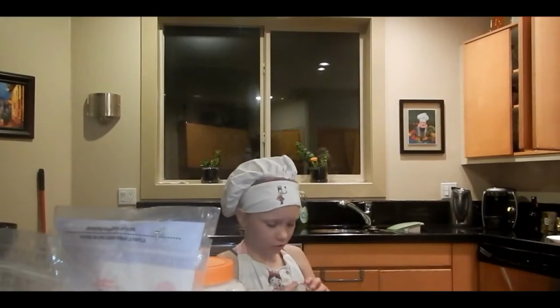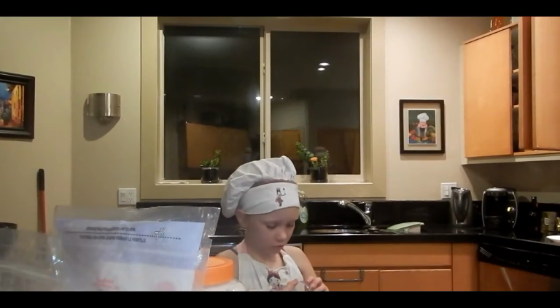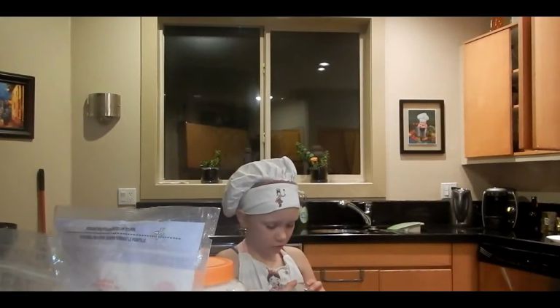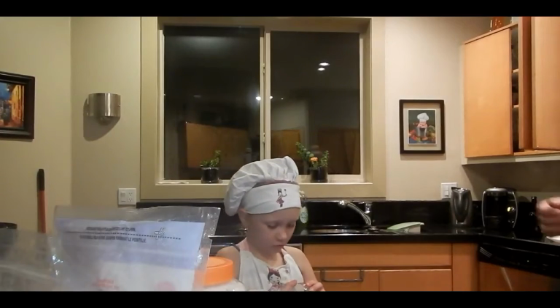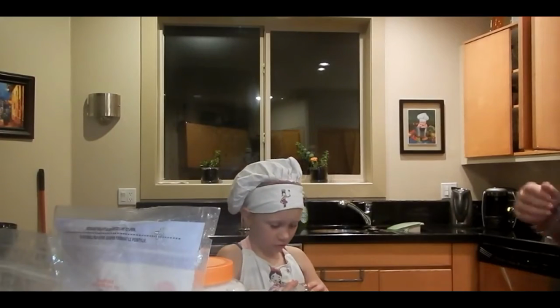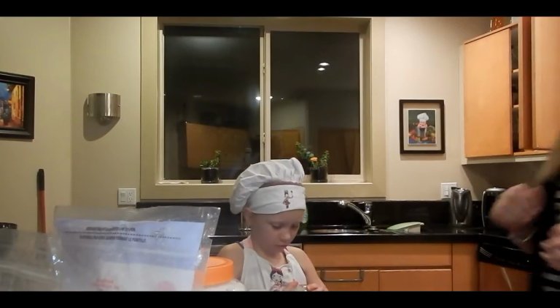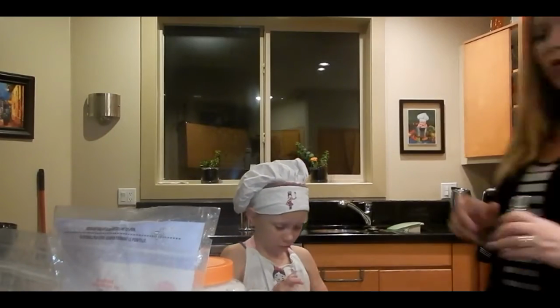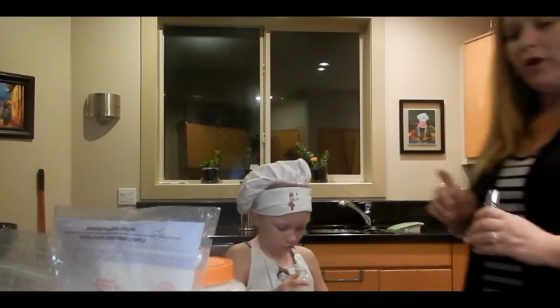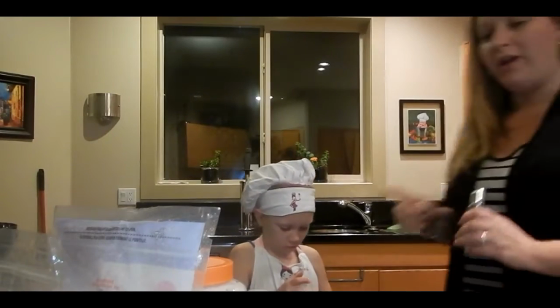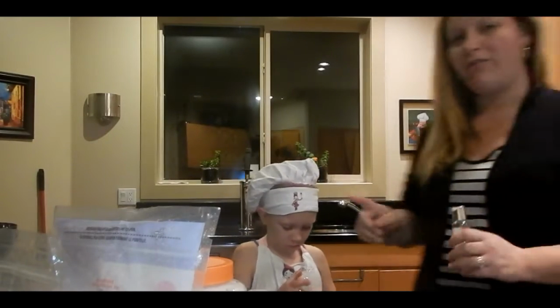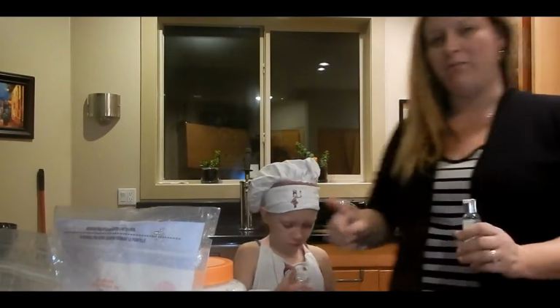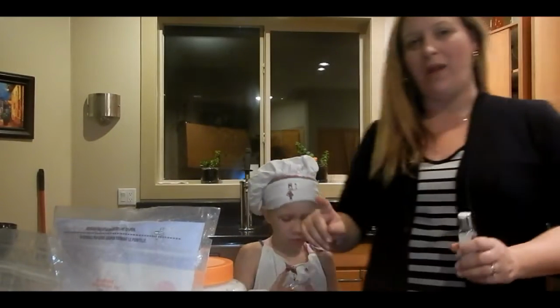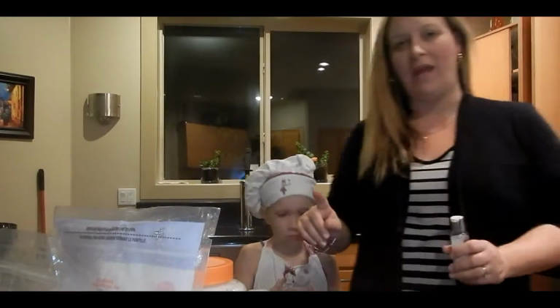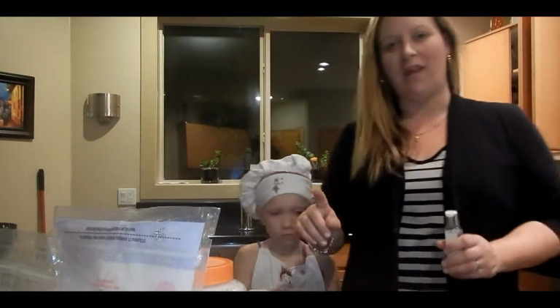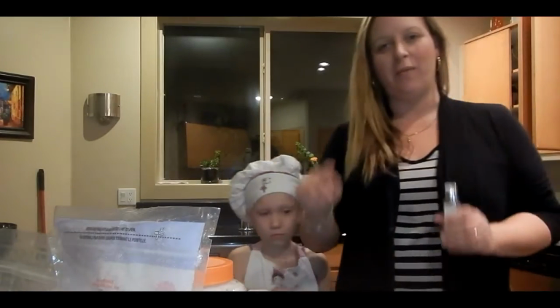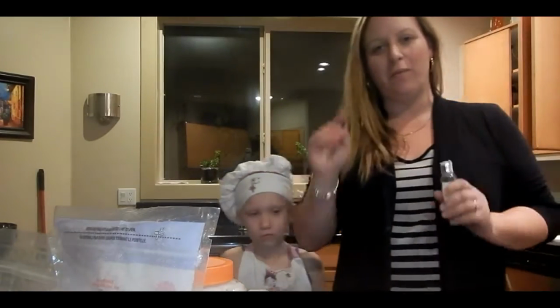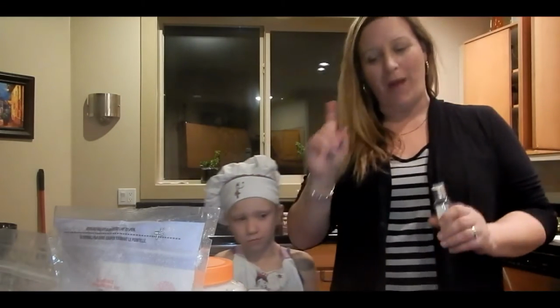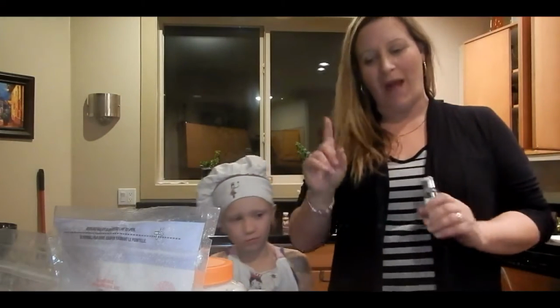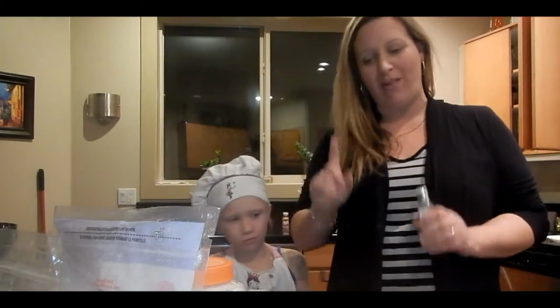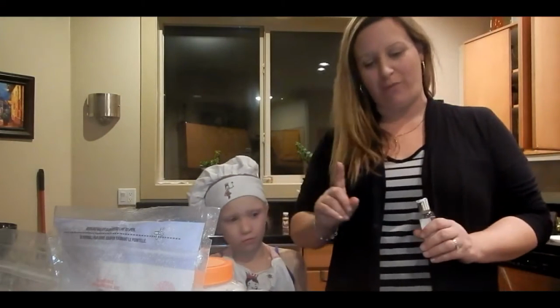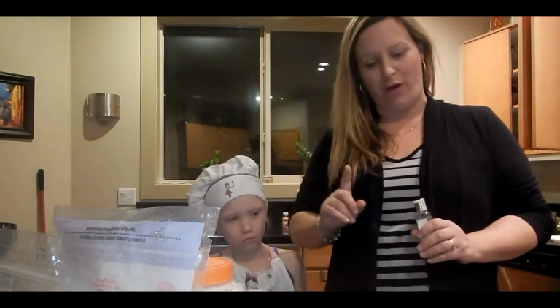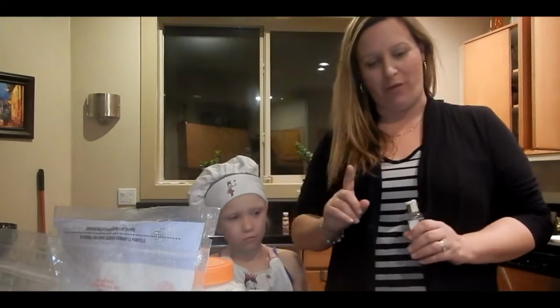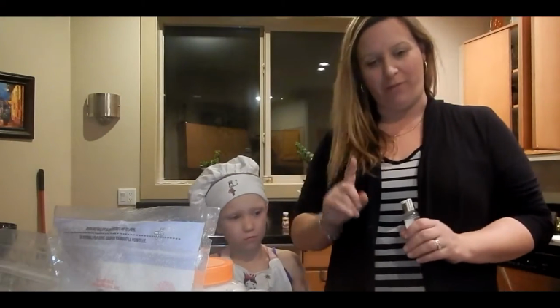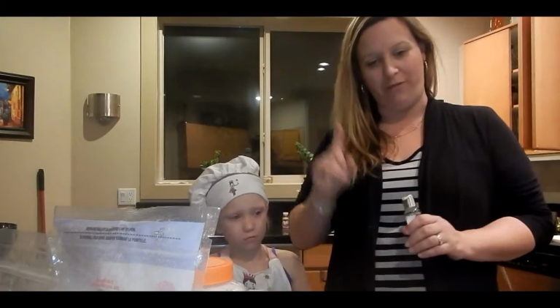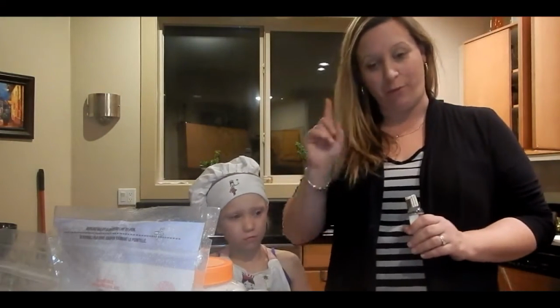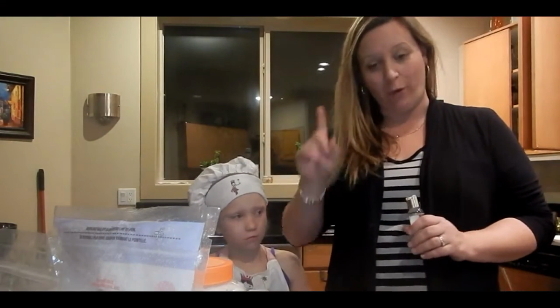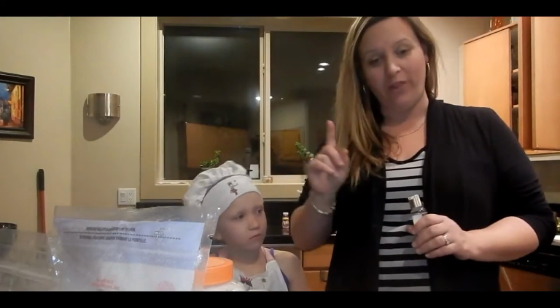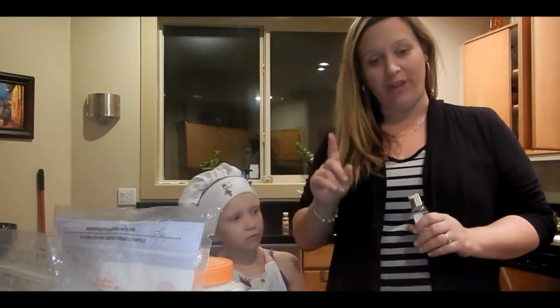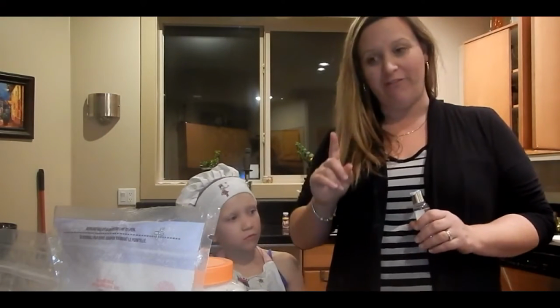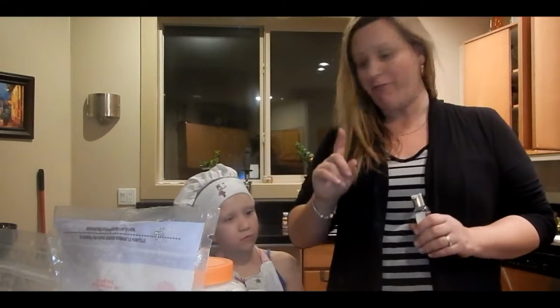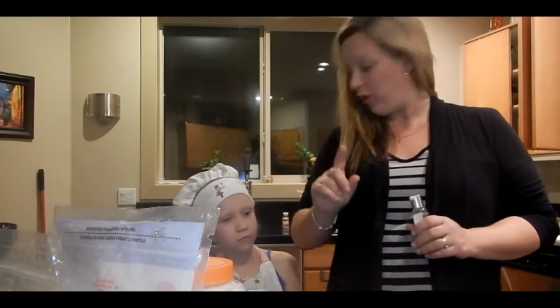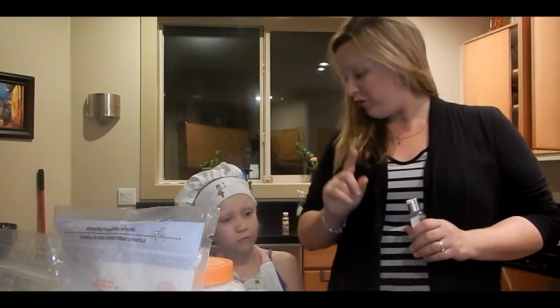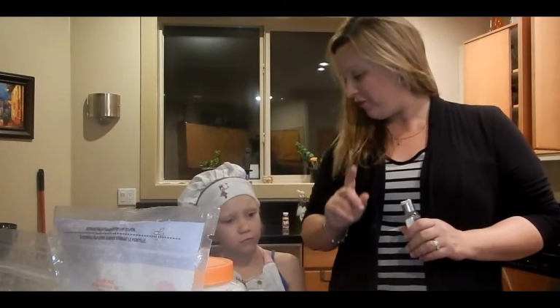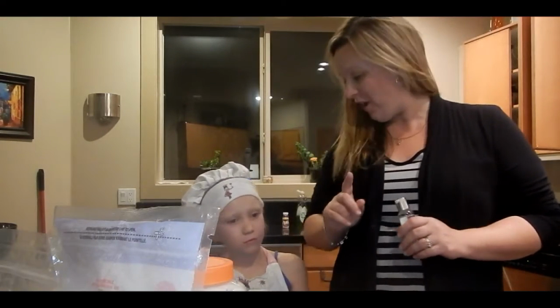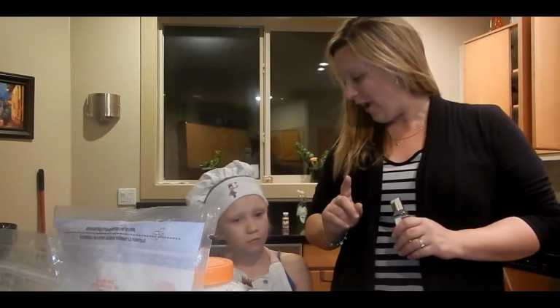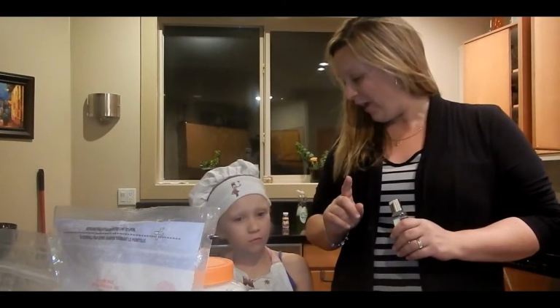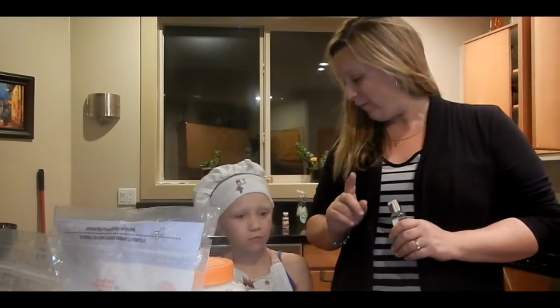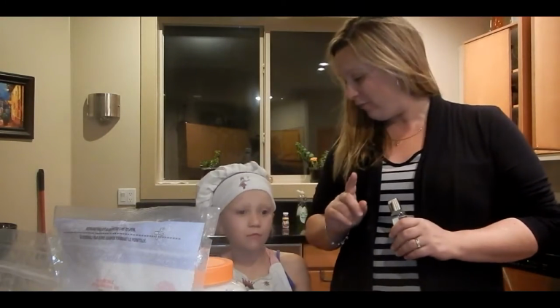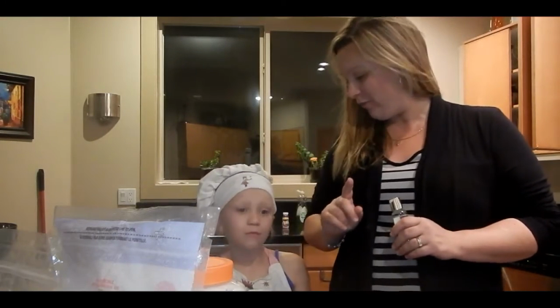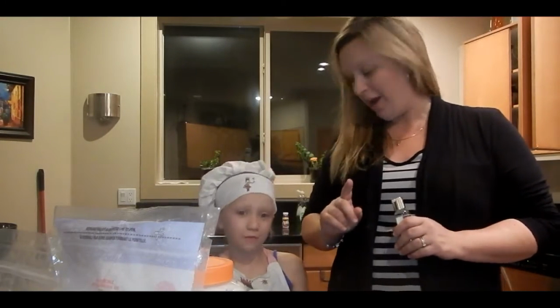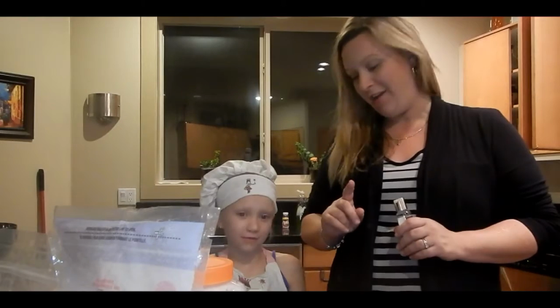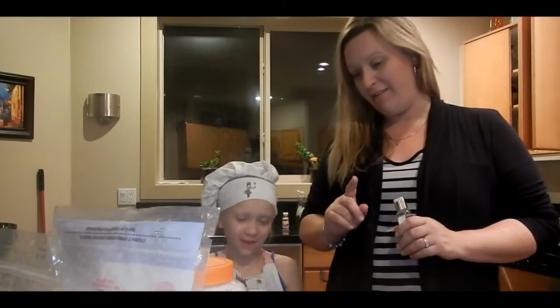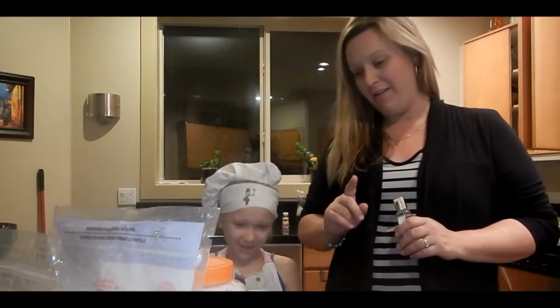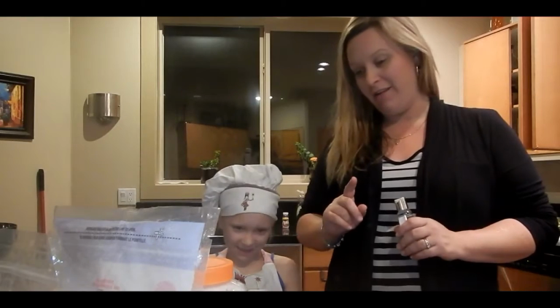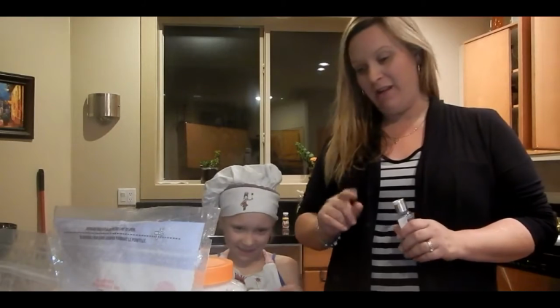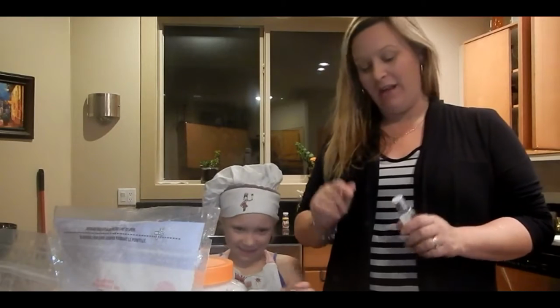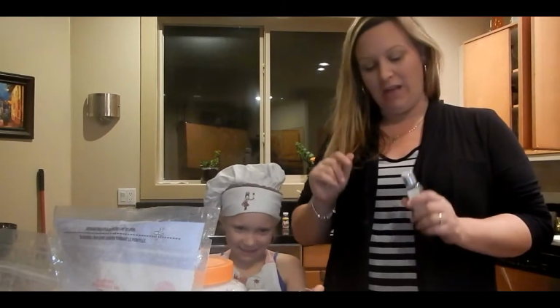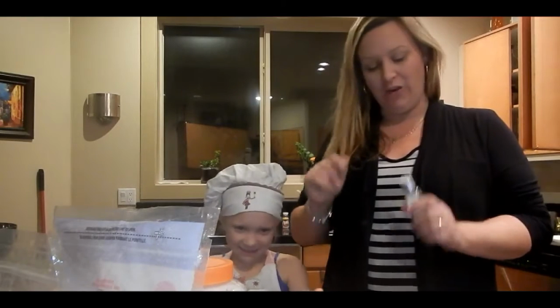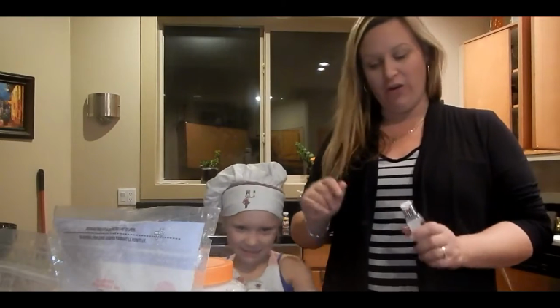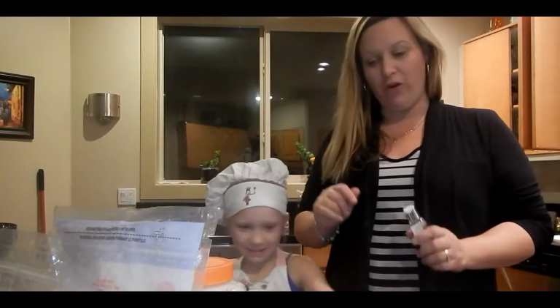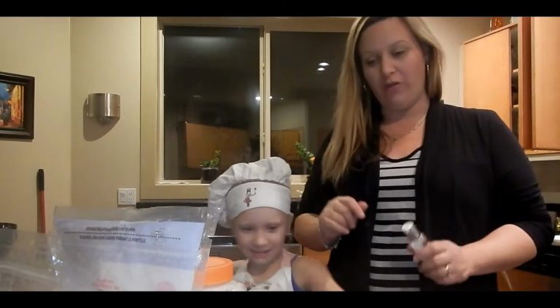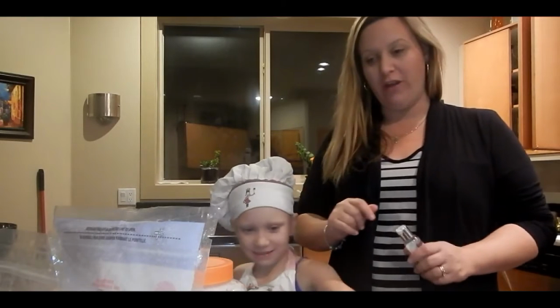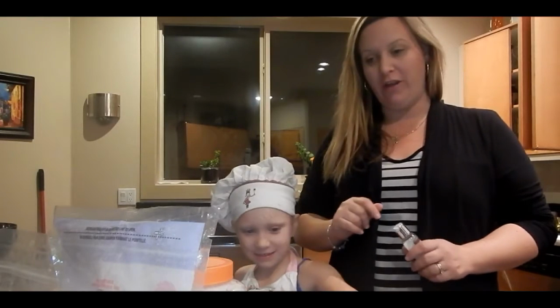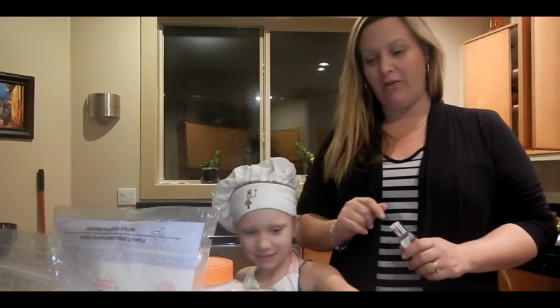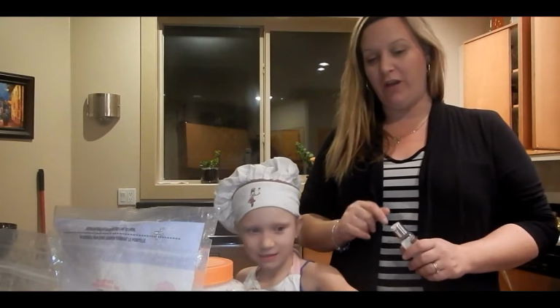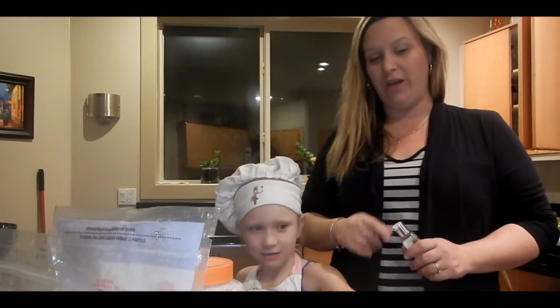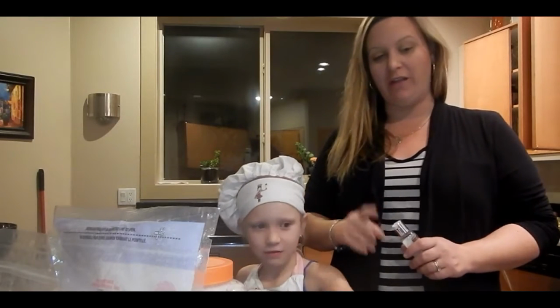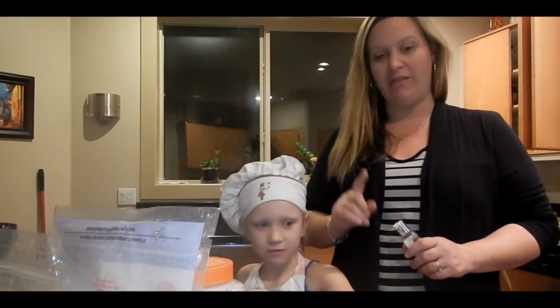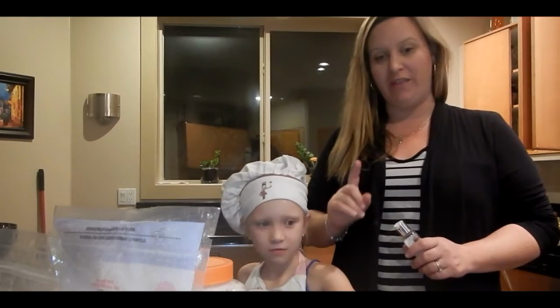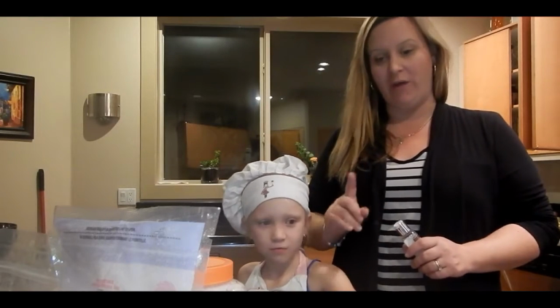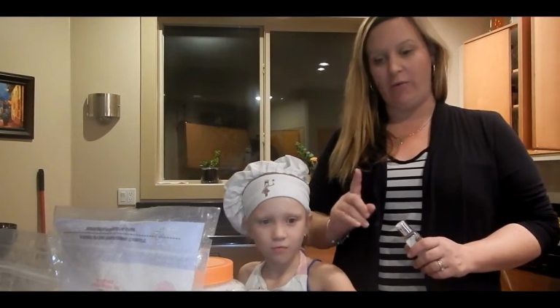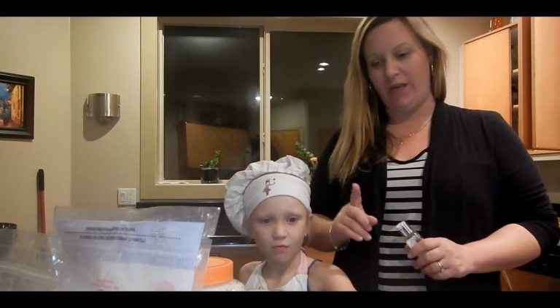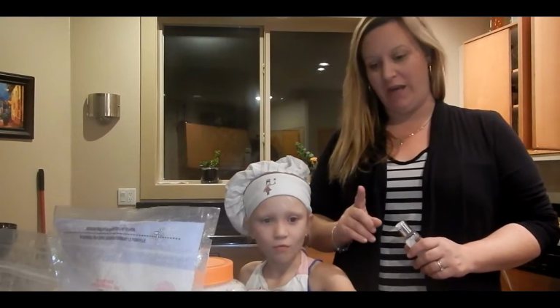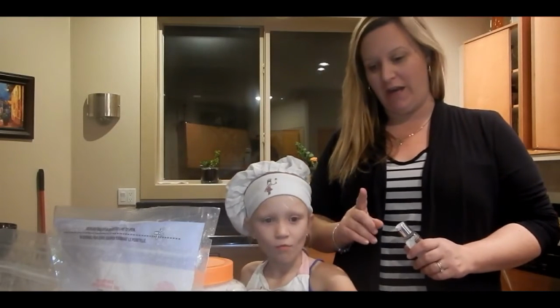We are going to make bath bombs for the first time. Here are the ingredients that we have.